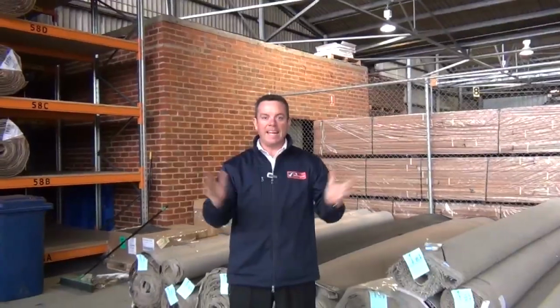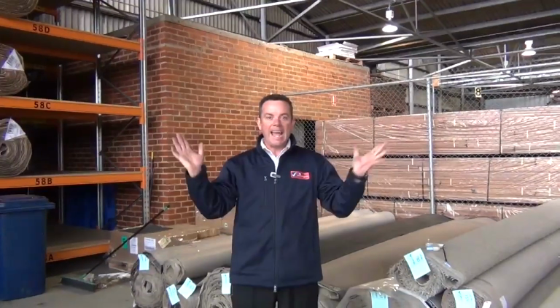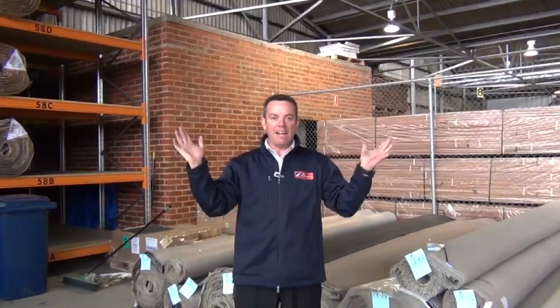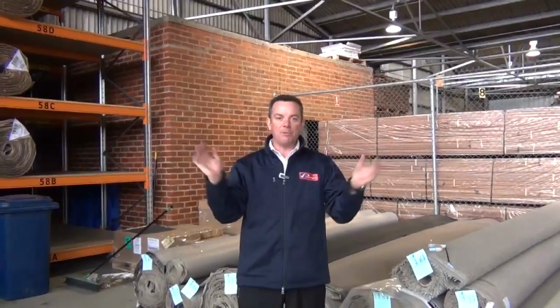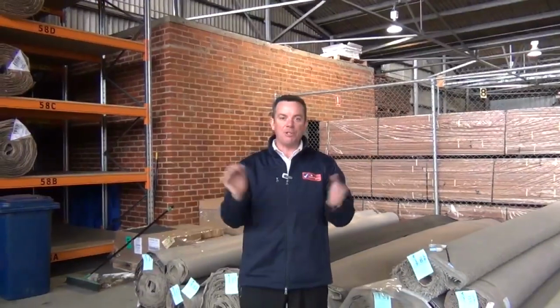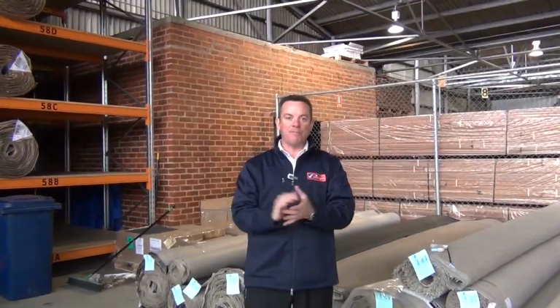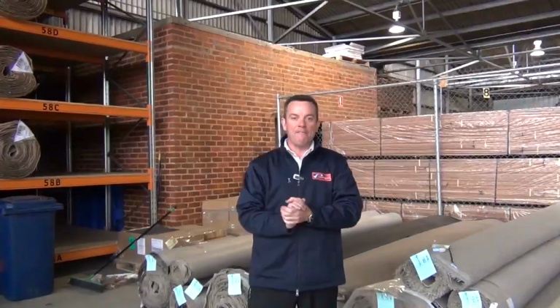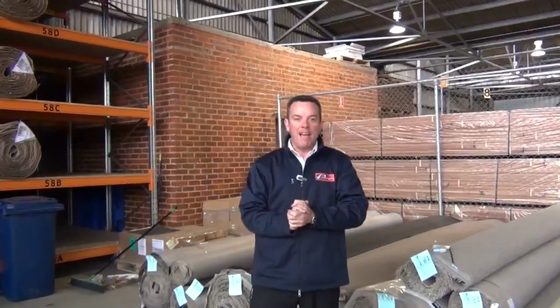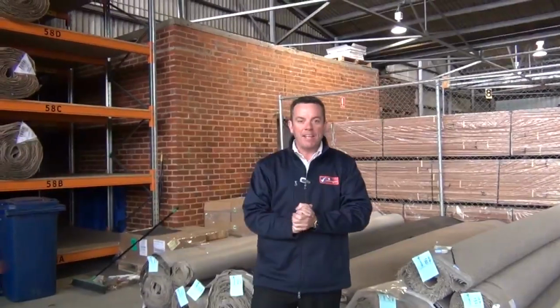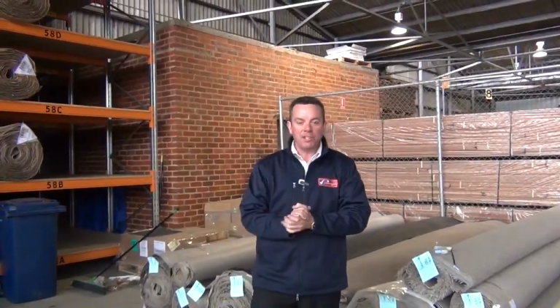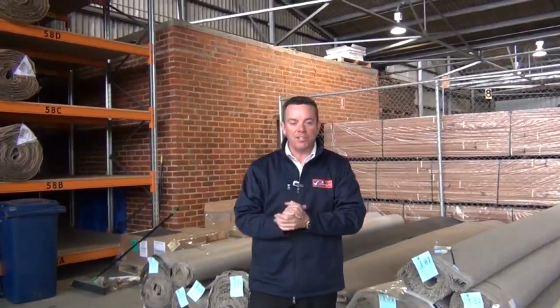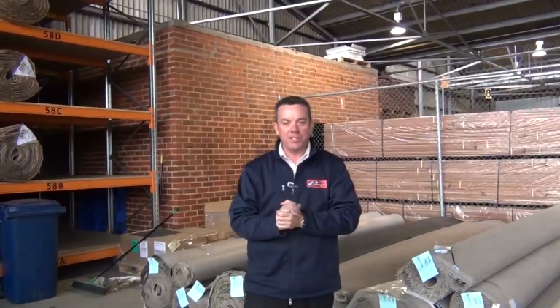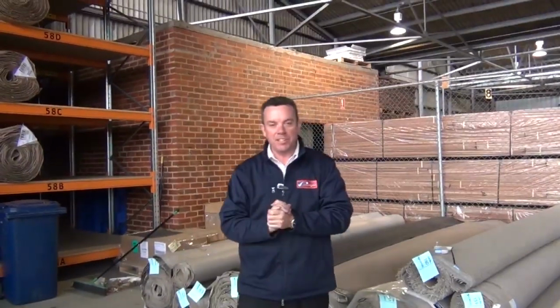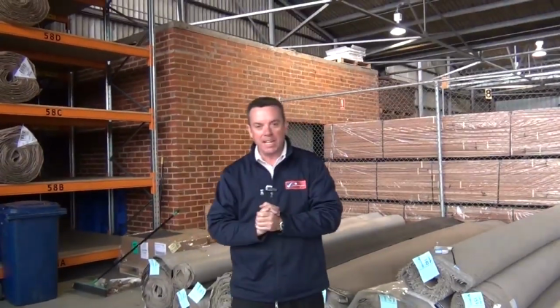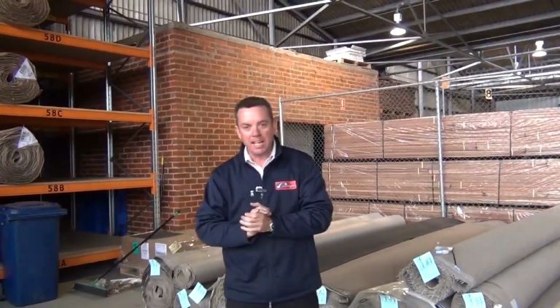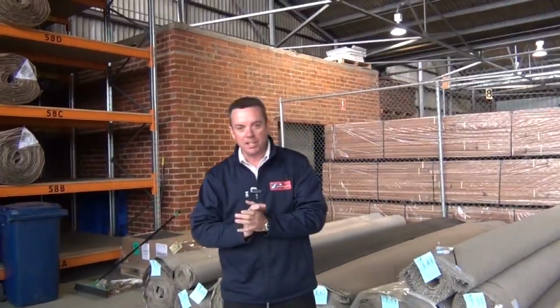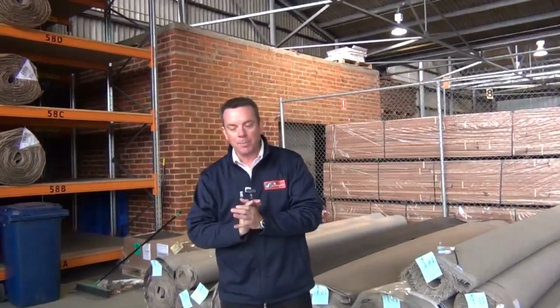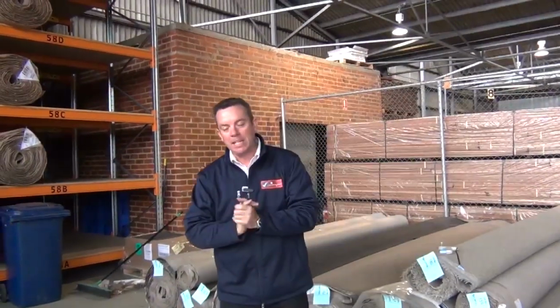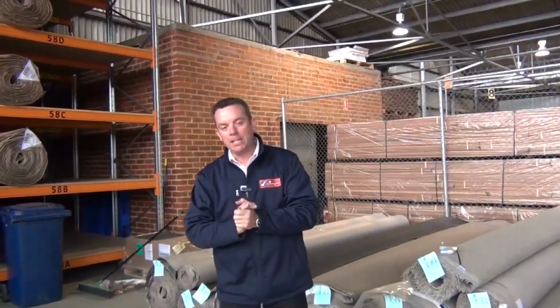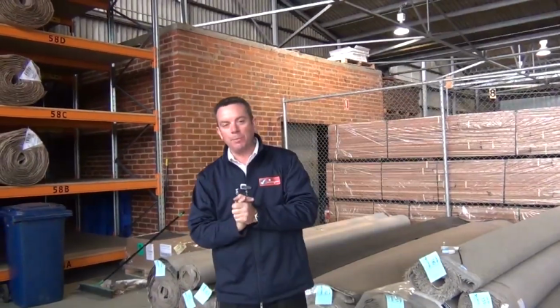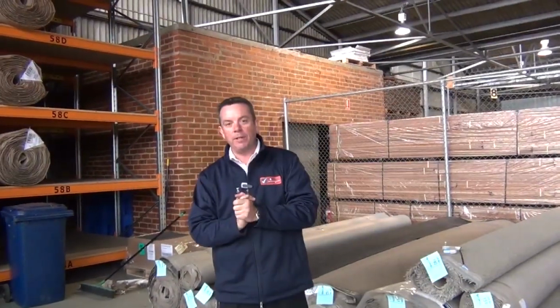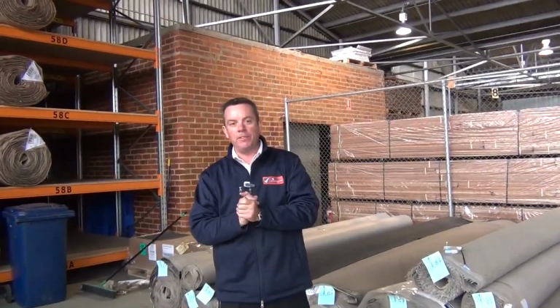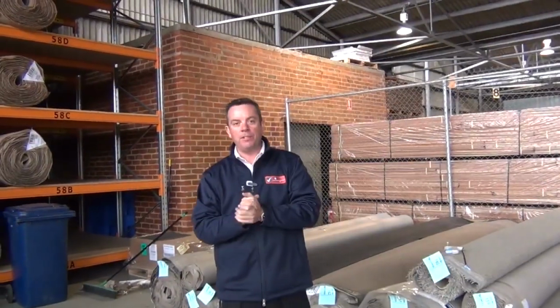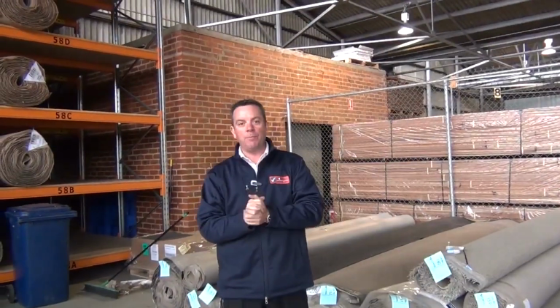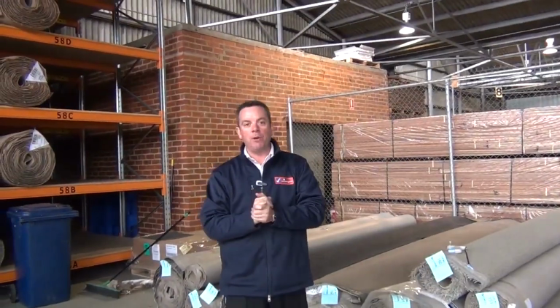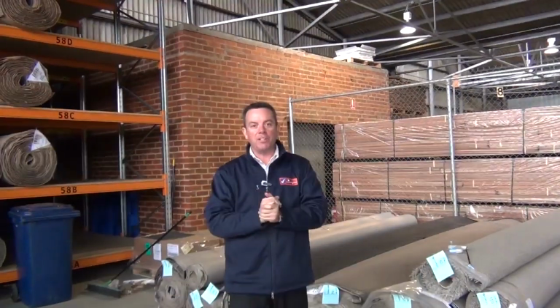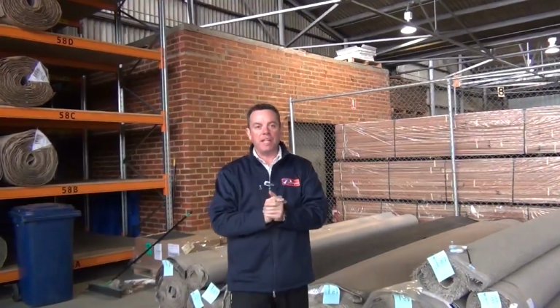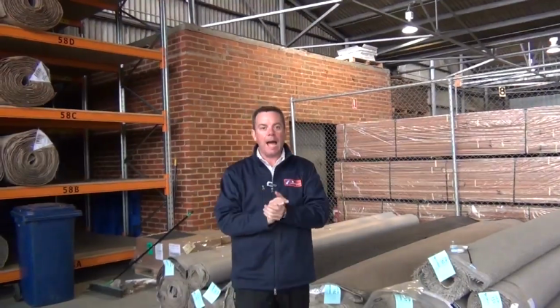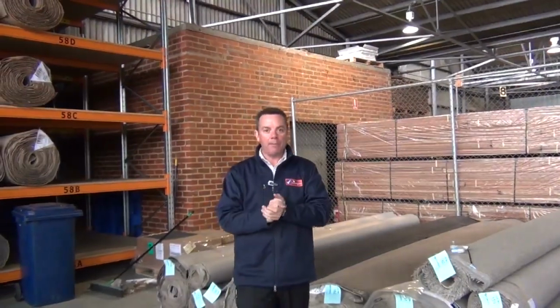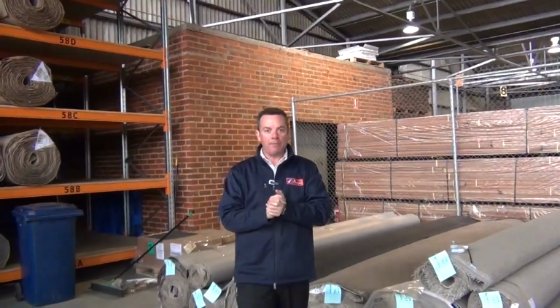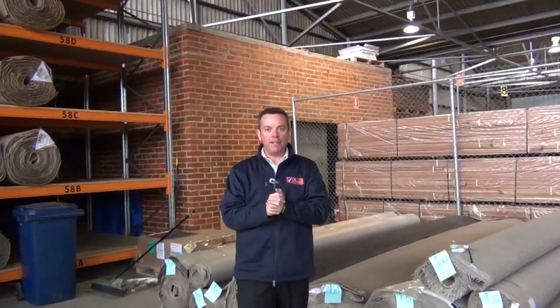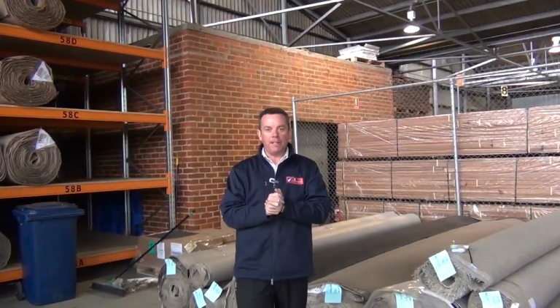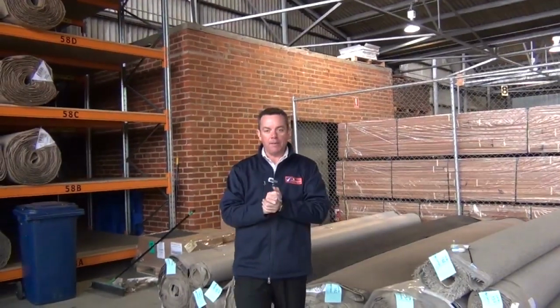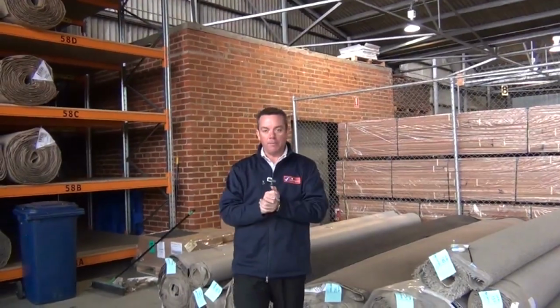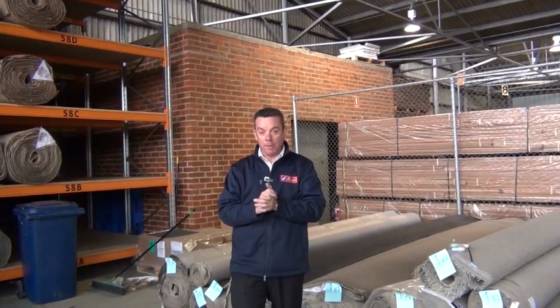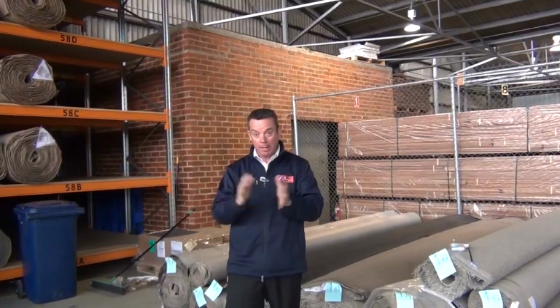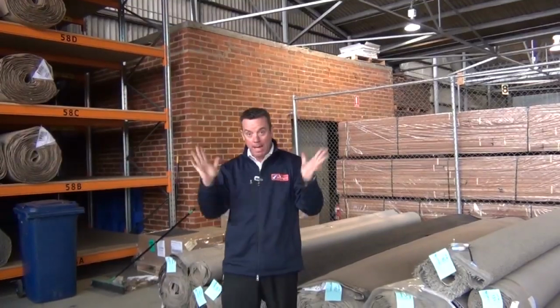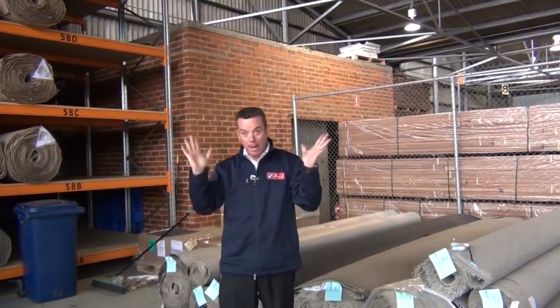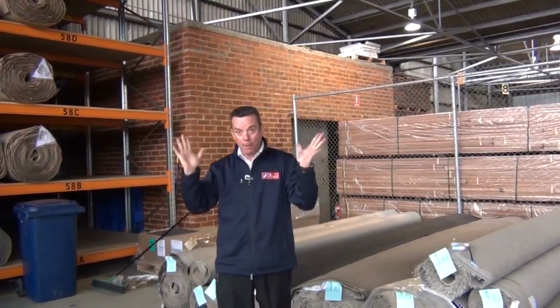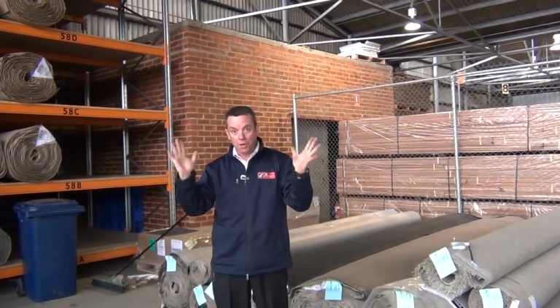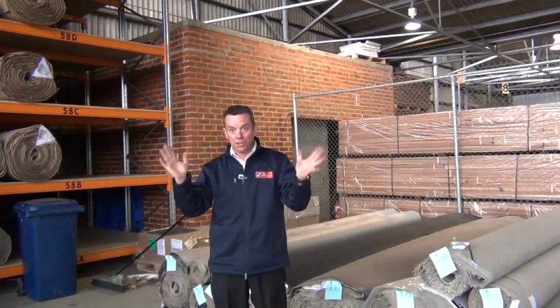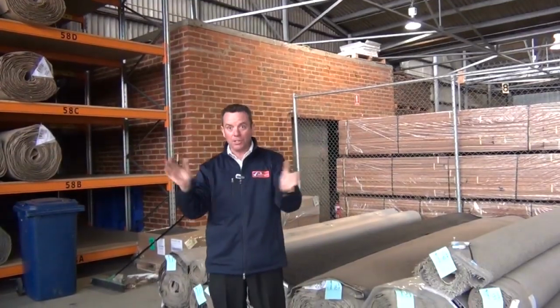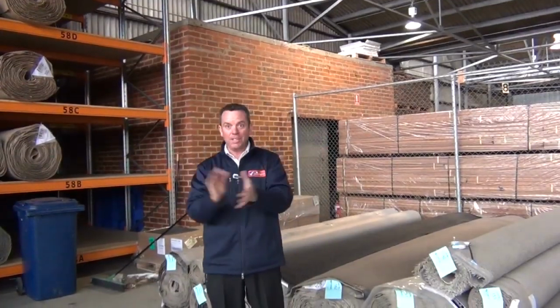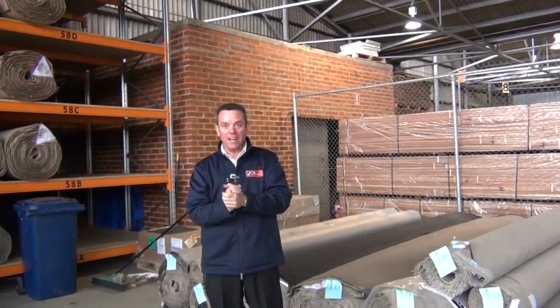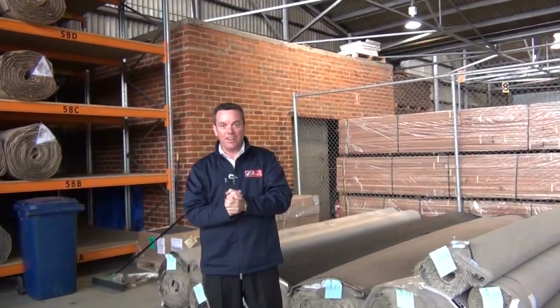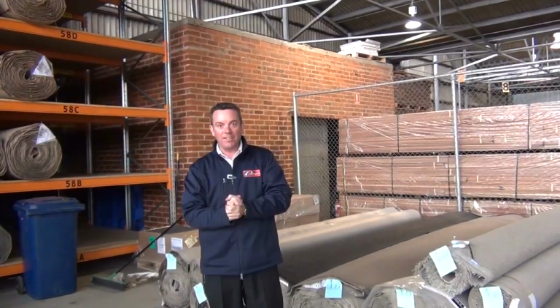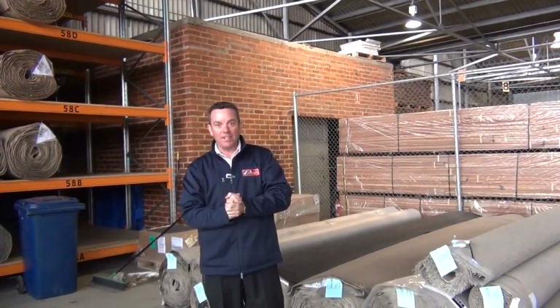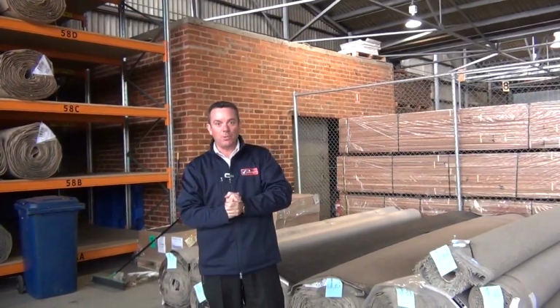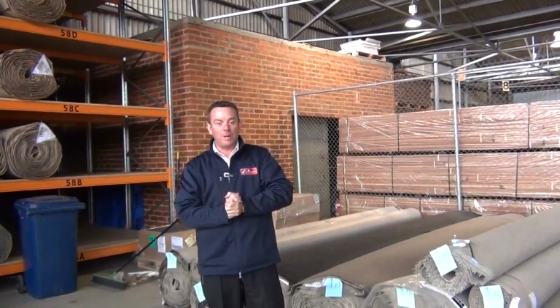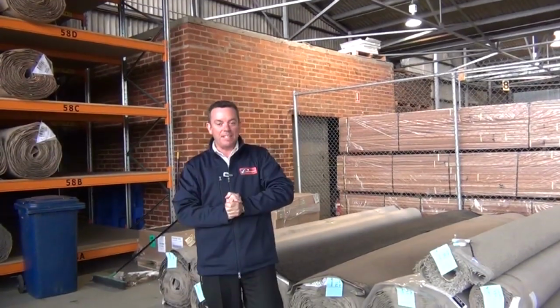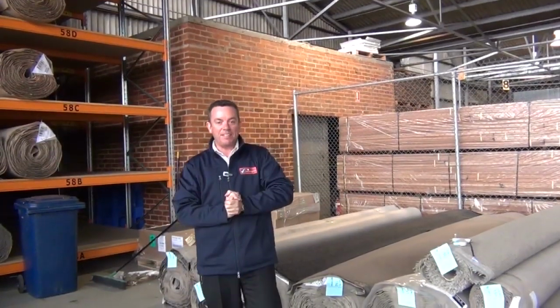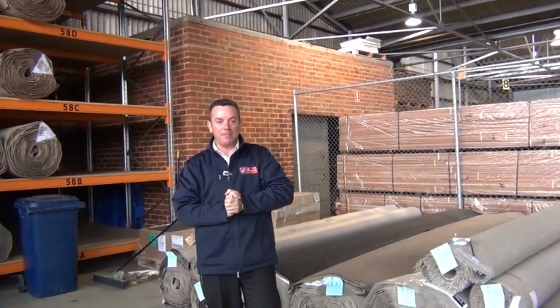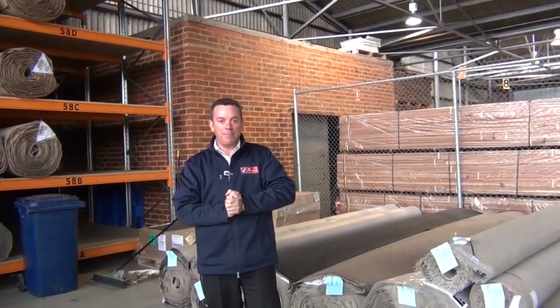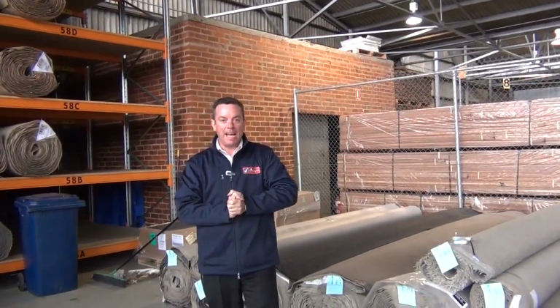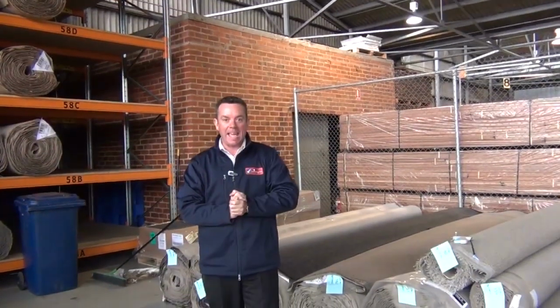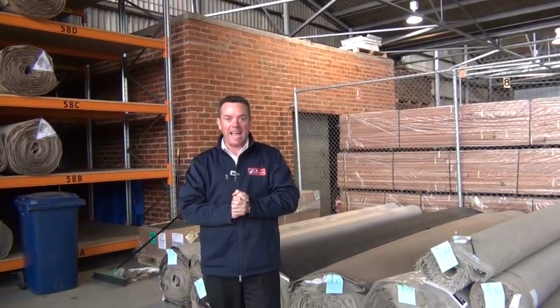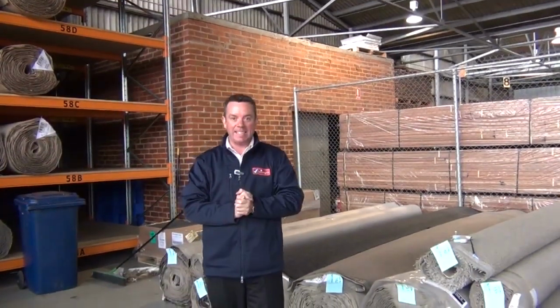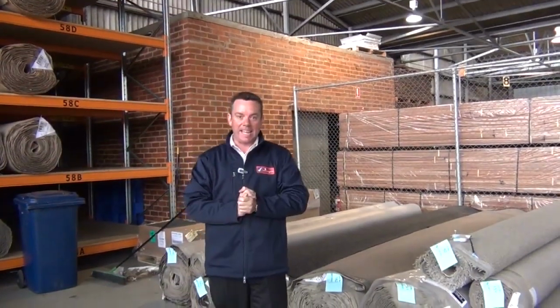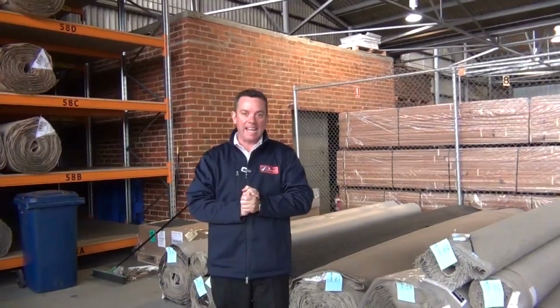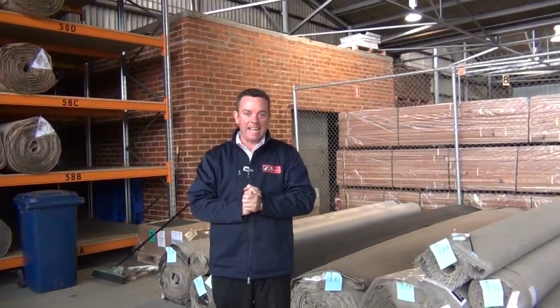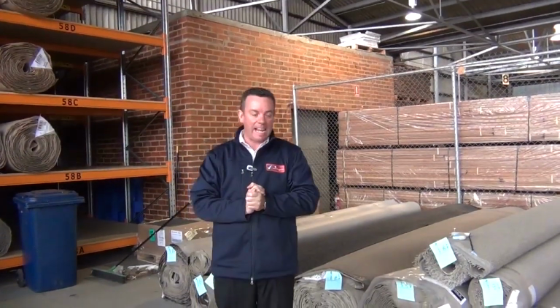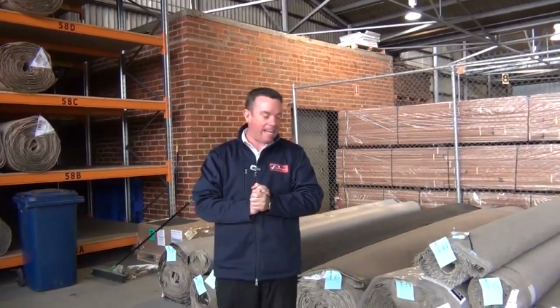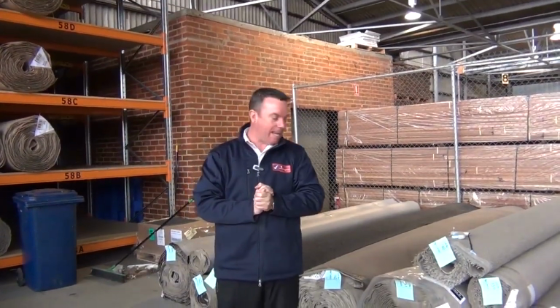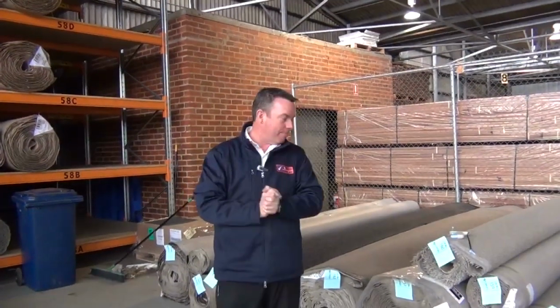G'day, I'm John from Fowles Auctions and Sales. I'm here to preview tomorrow's carpet auction on the 20th of May at 10am.